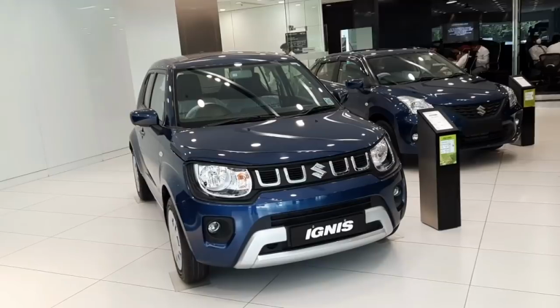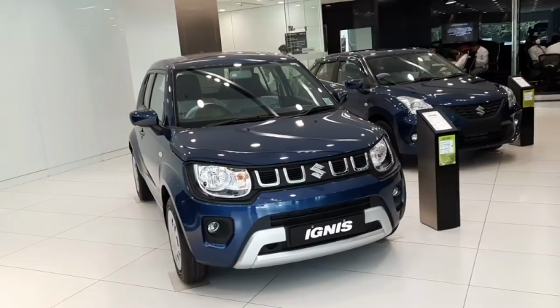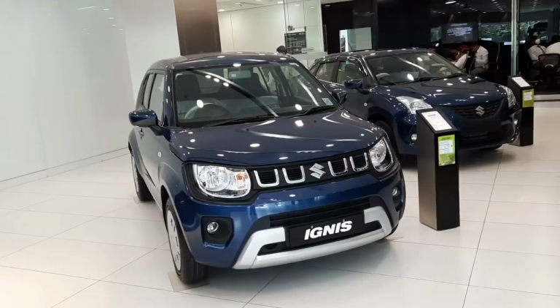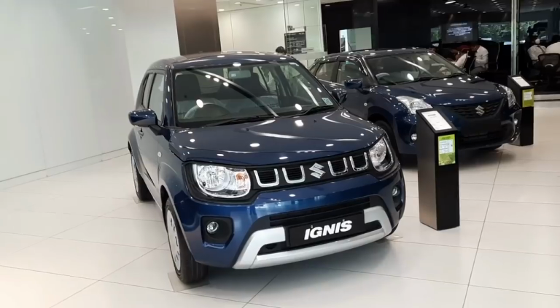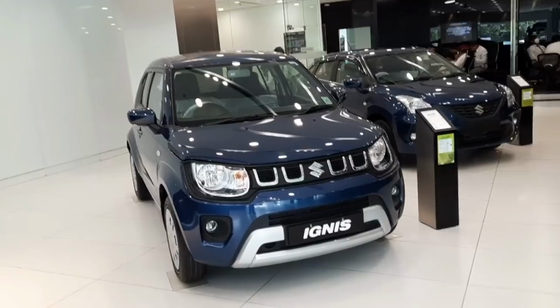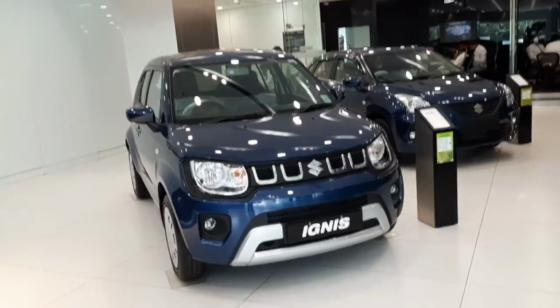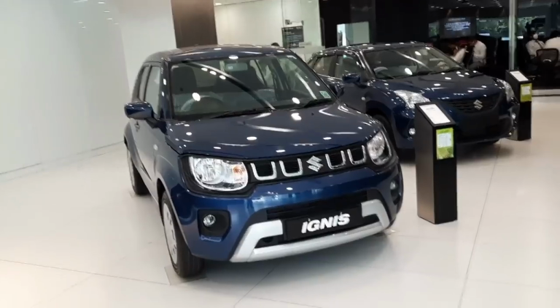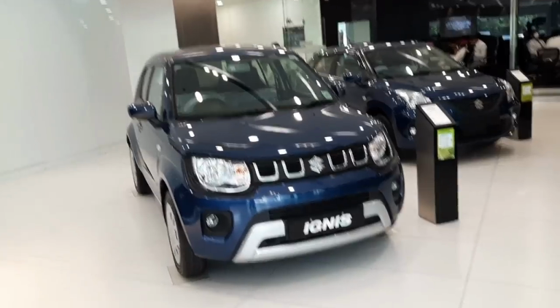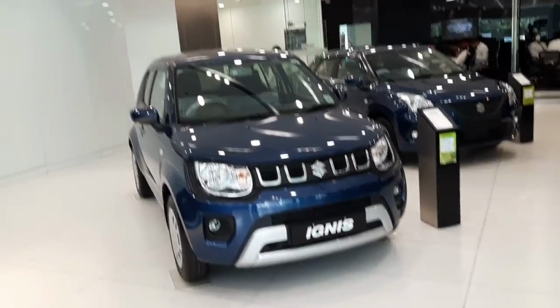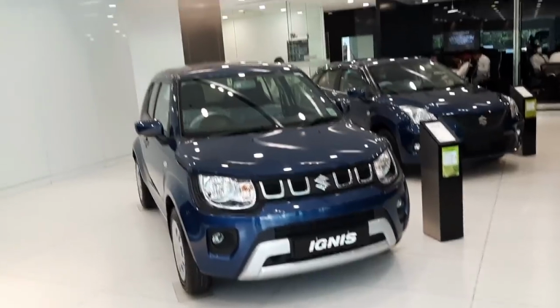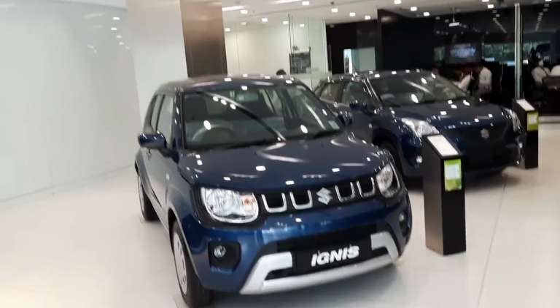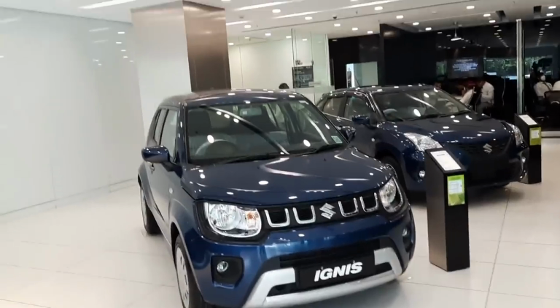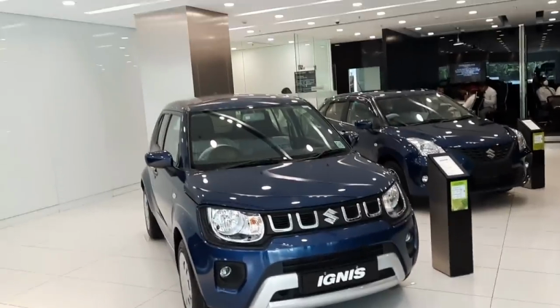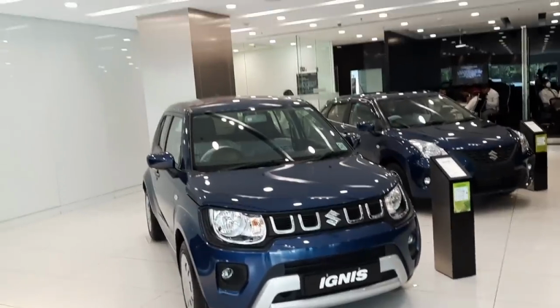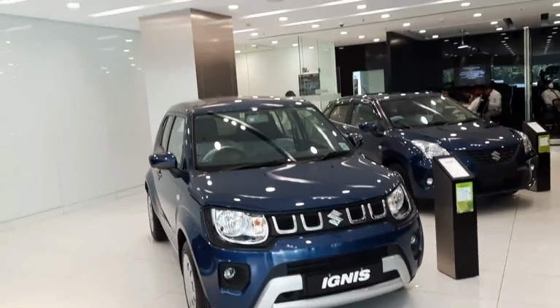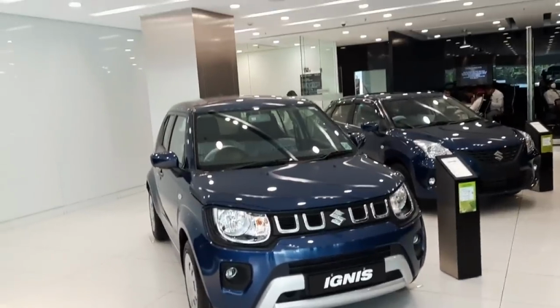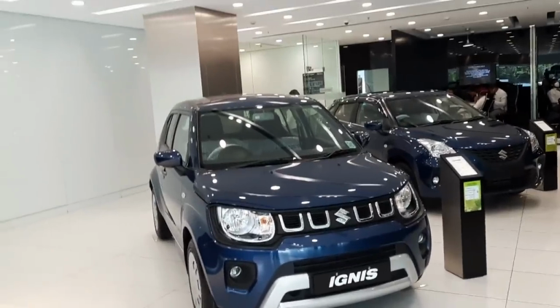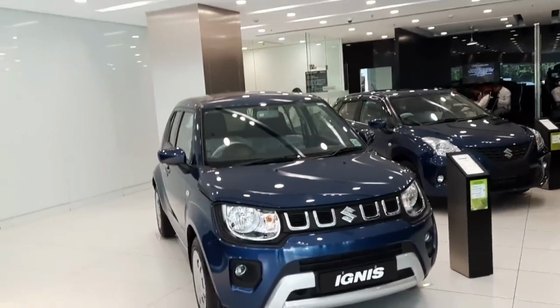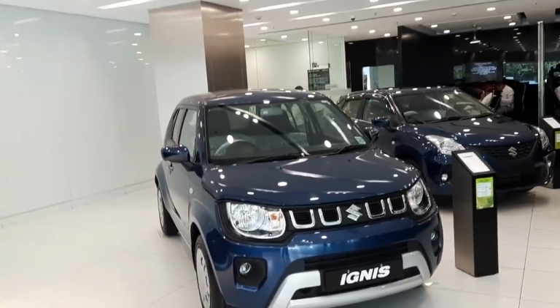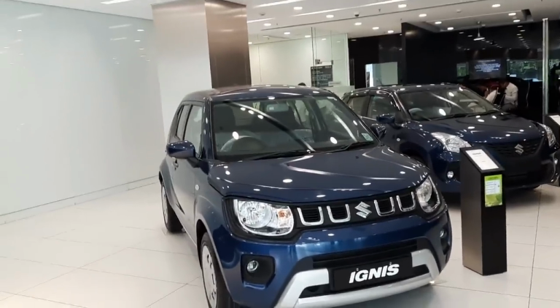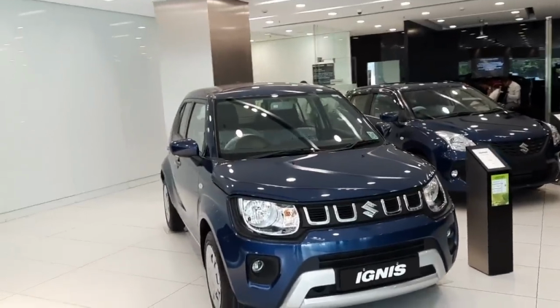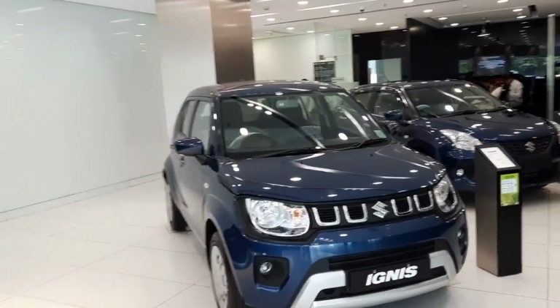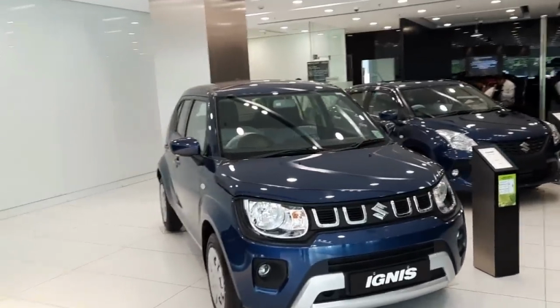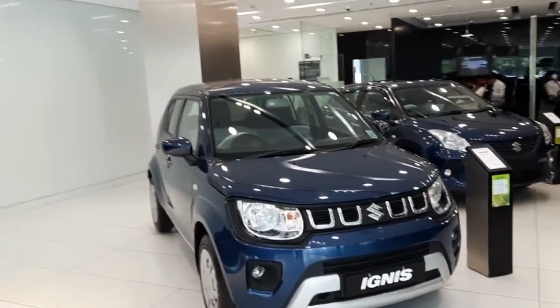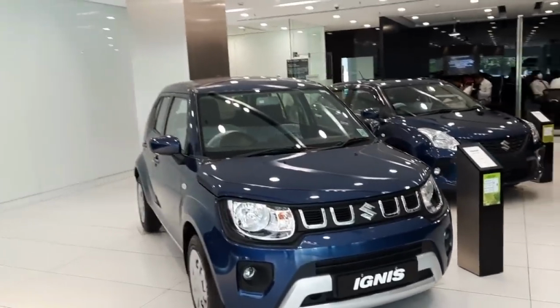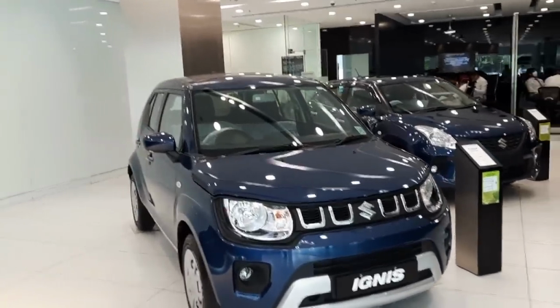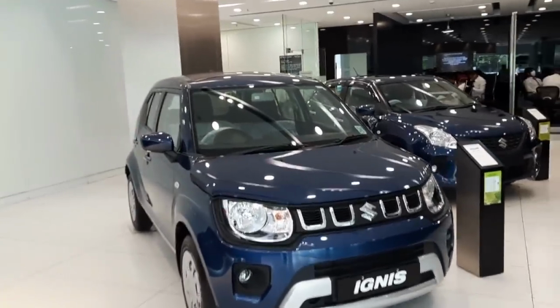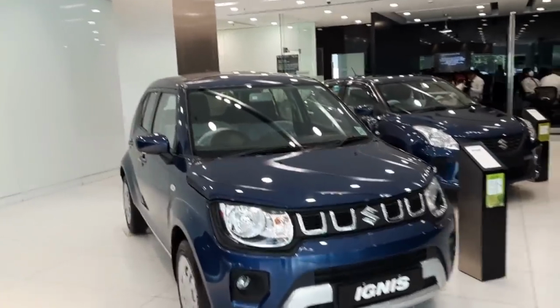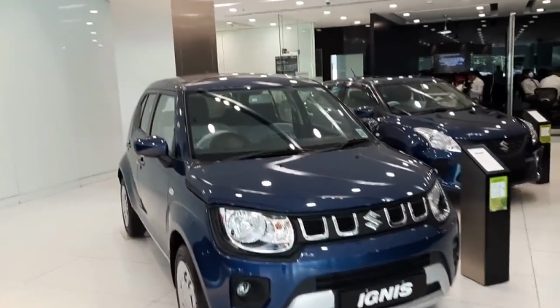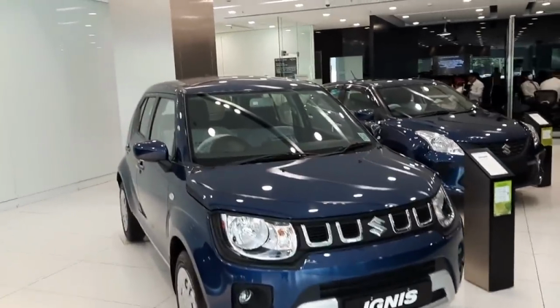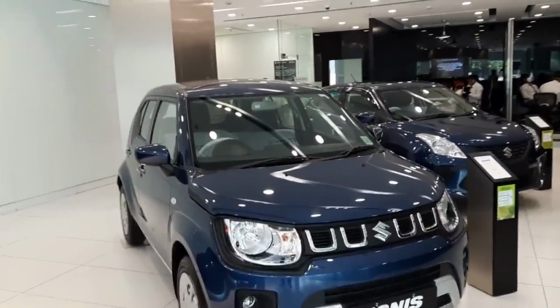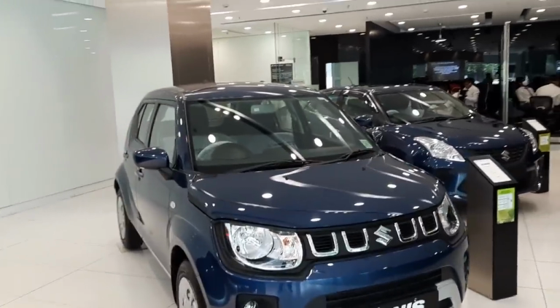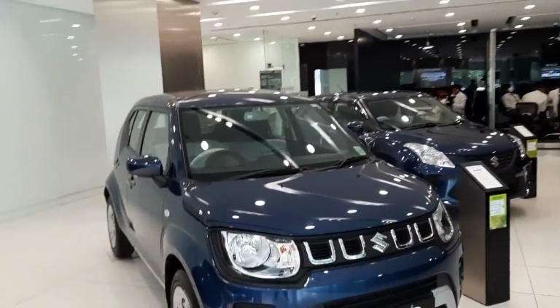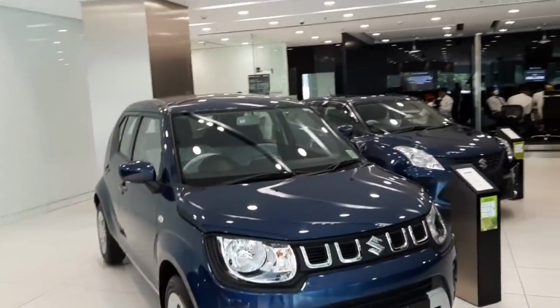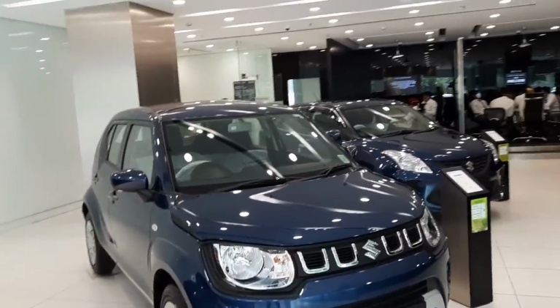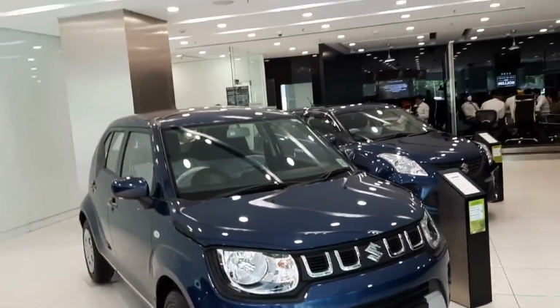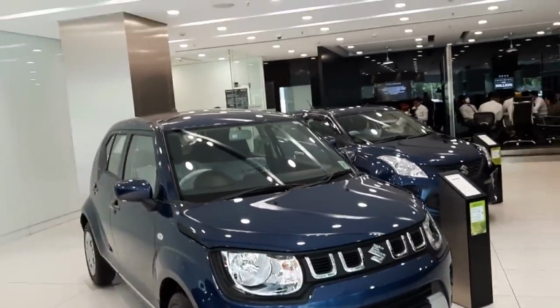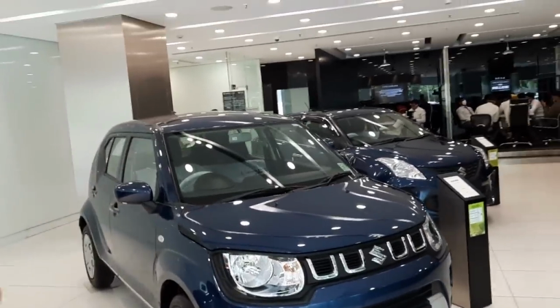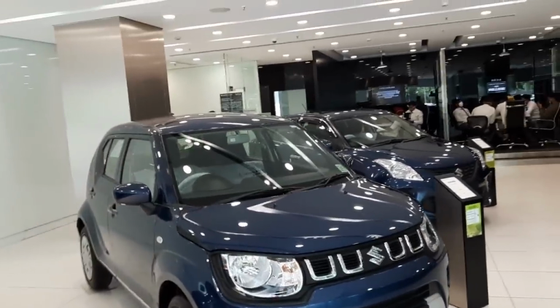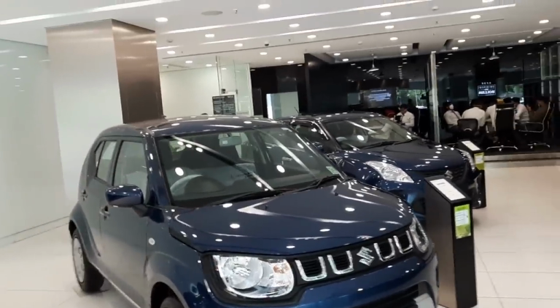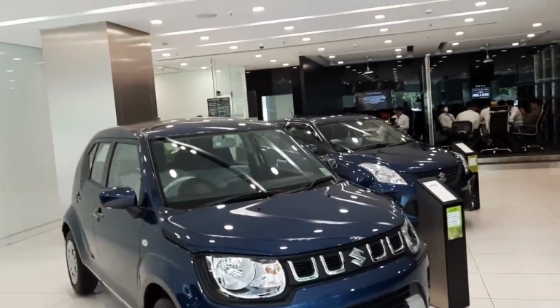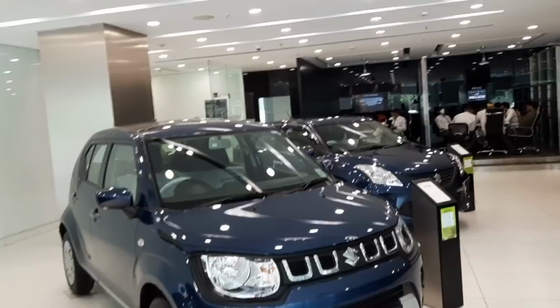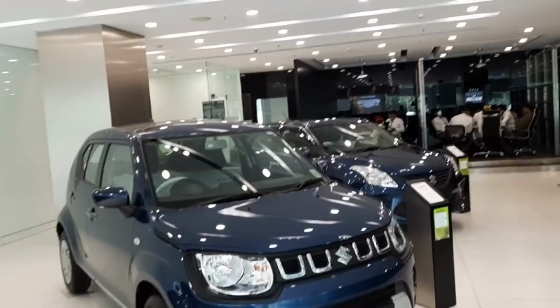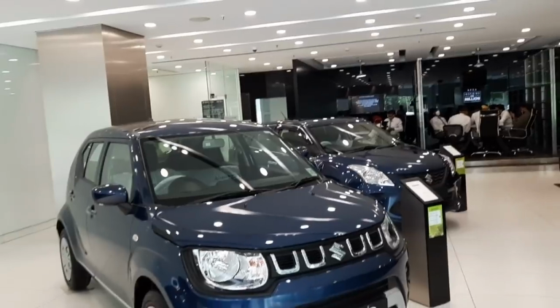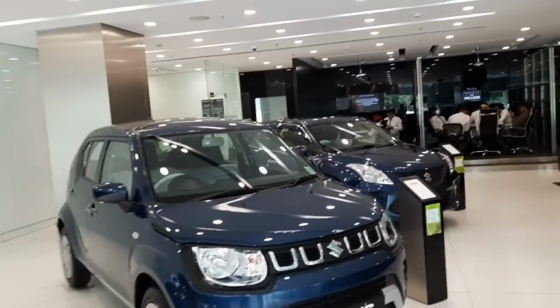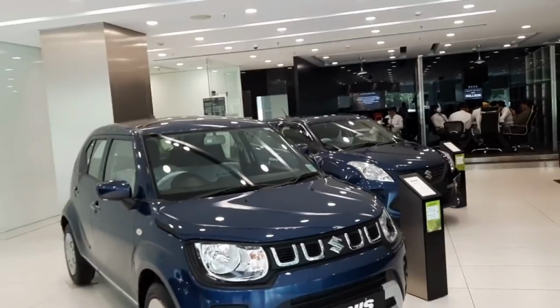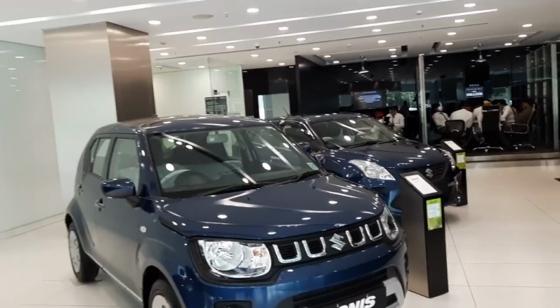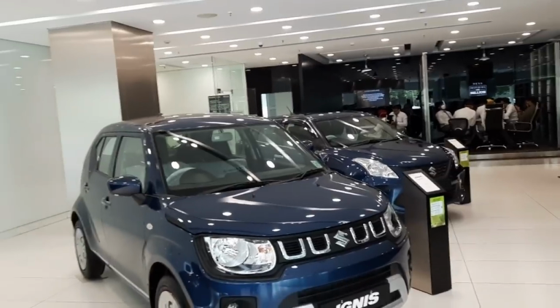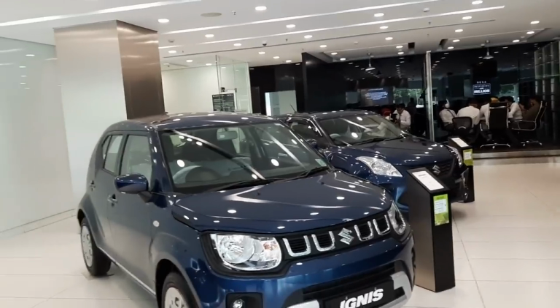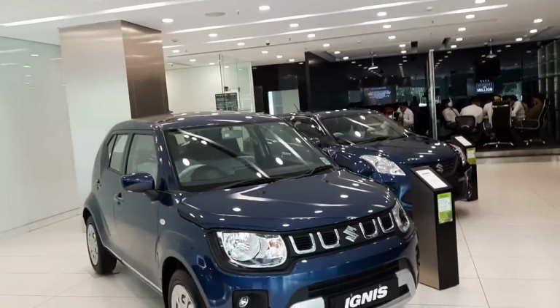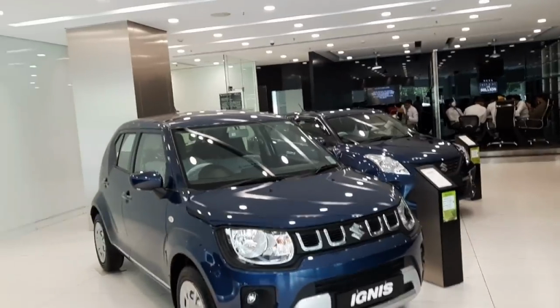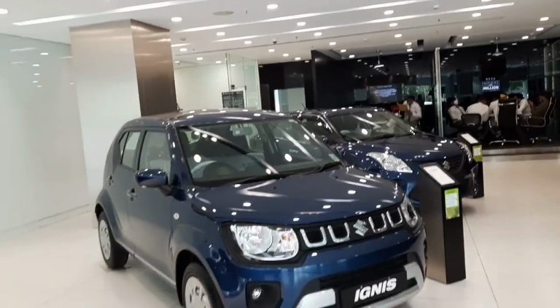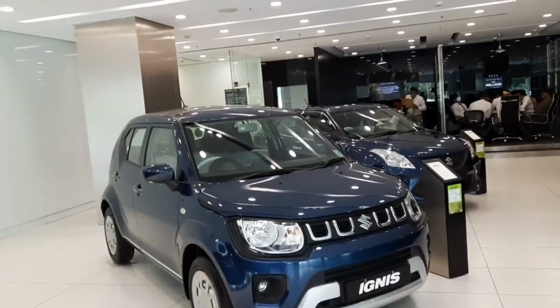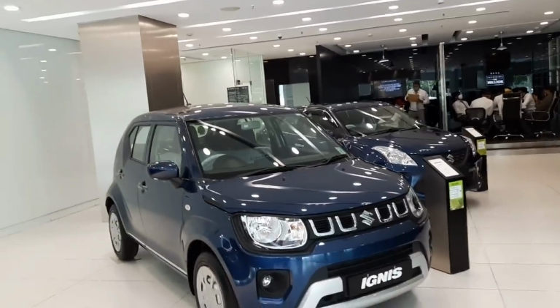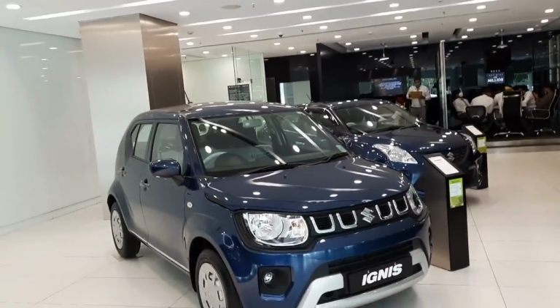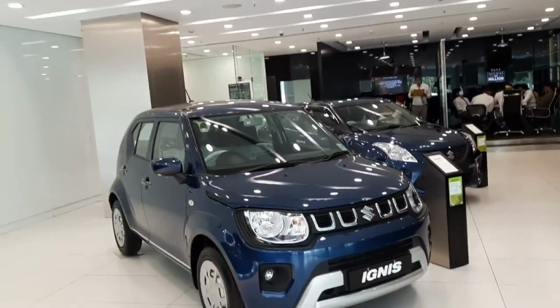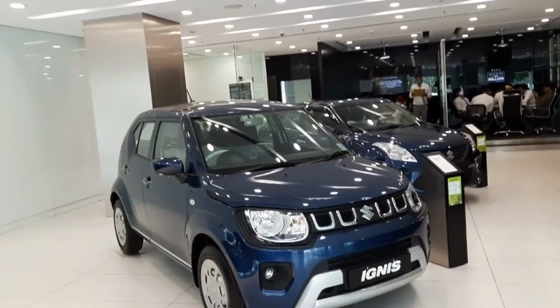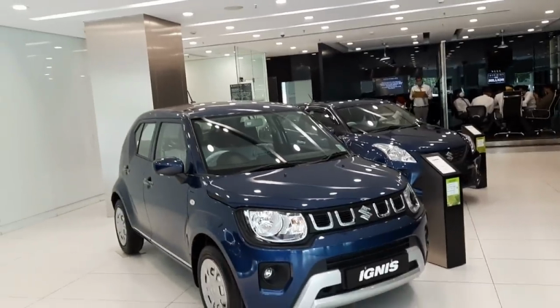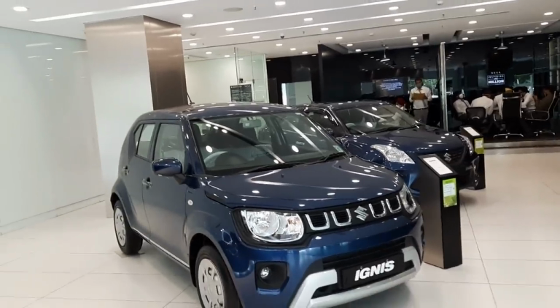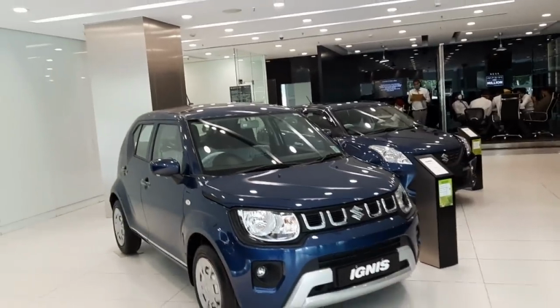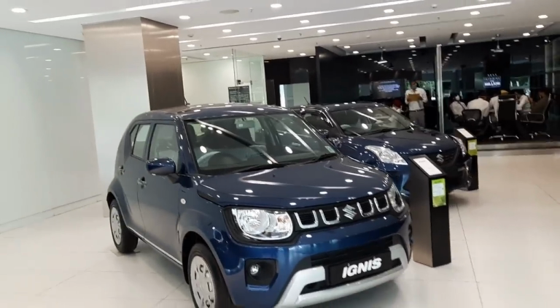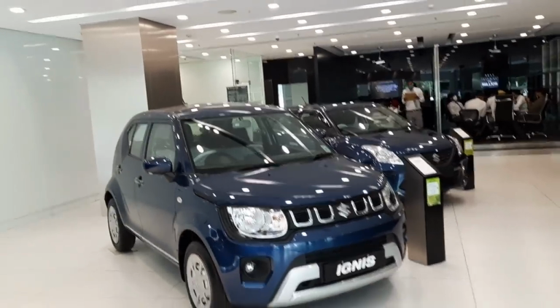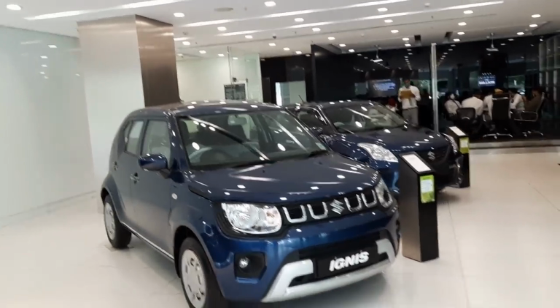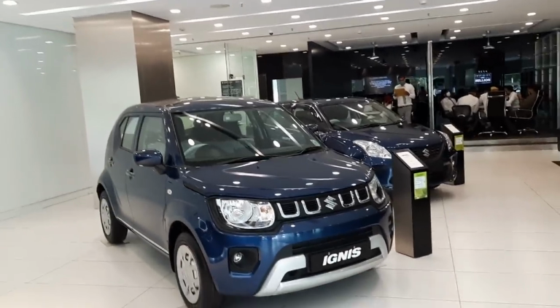Hey guys, welcome back to Ashish Mahzikars. Today we will be doing a detailed walkaround review of the 2021 Maruti Suzuki Ignis.